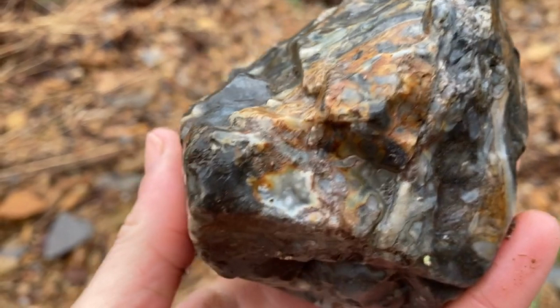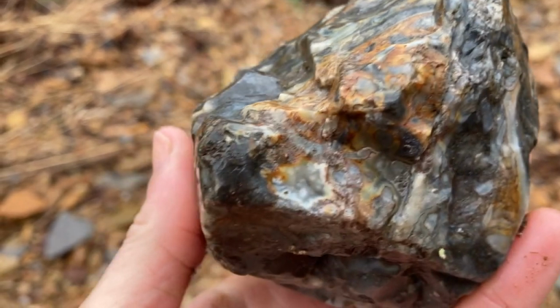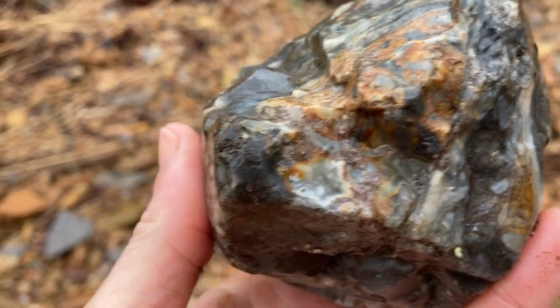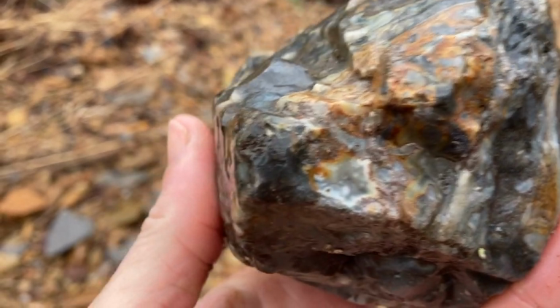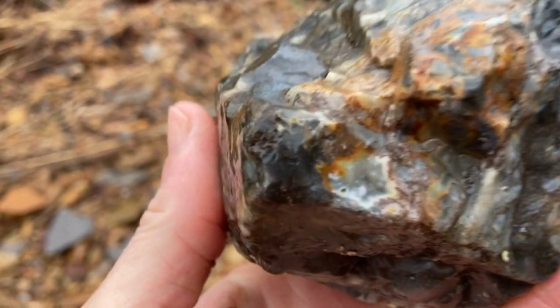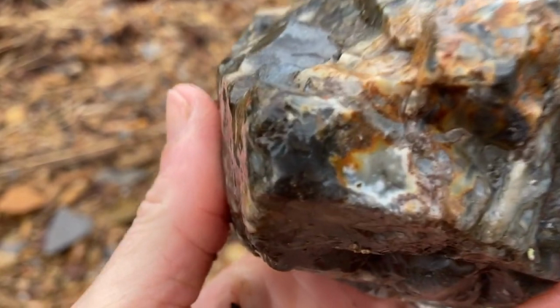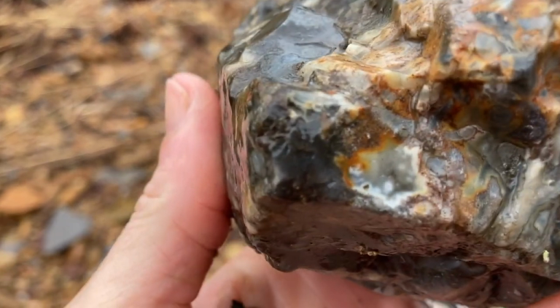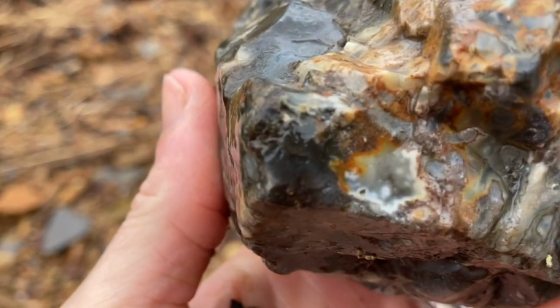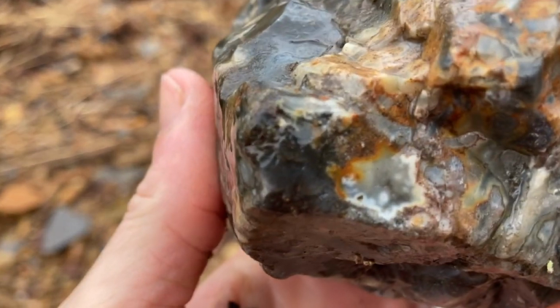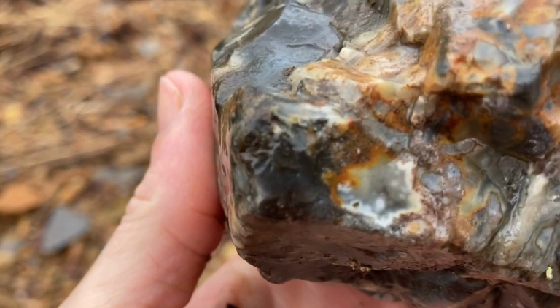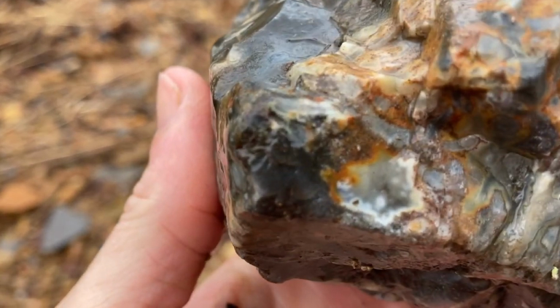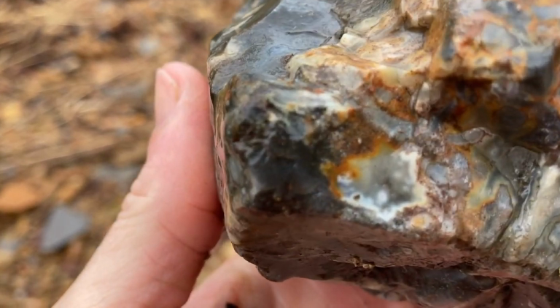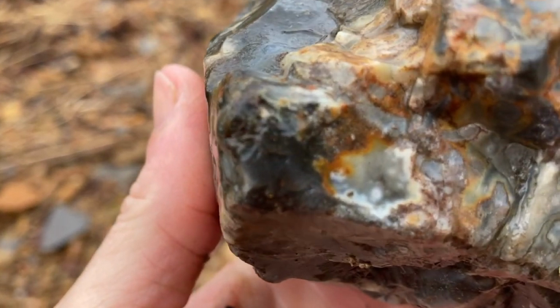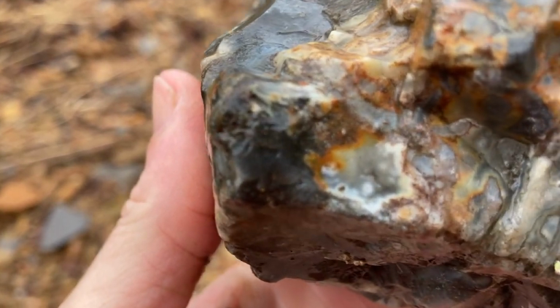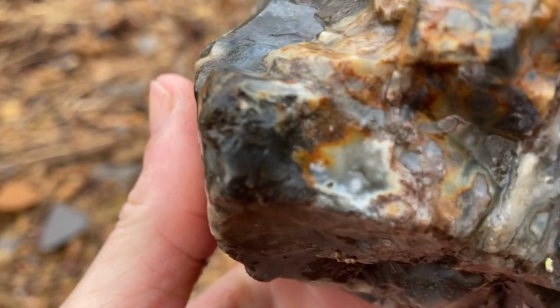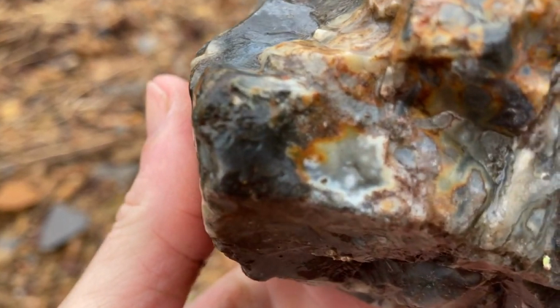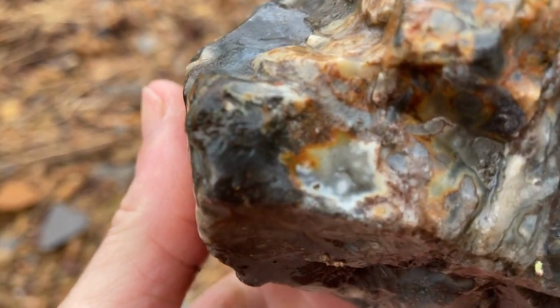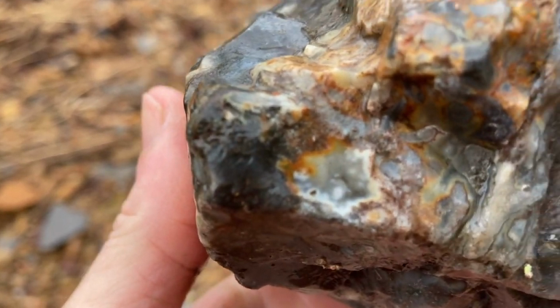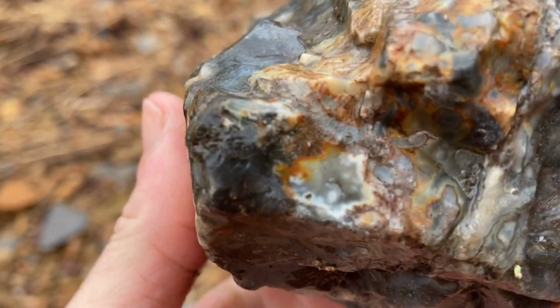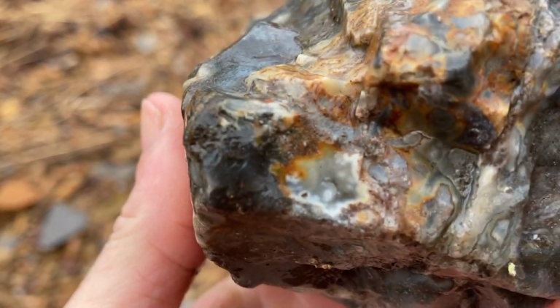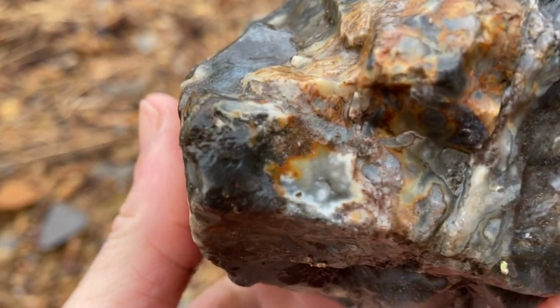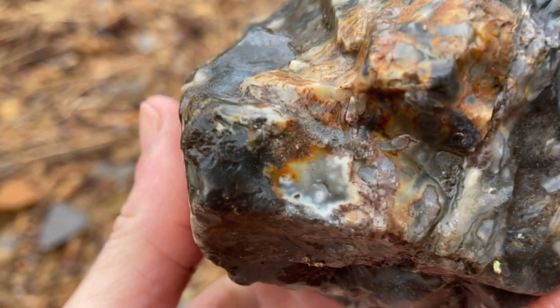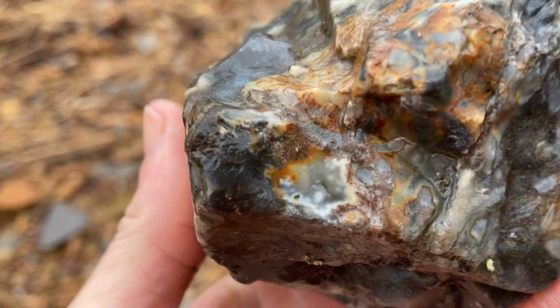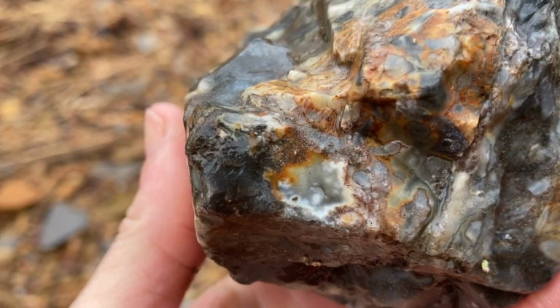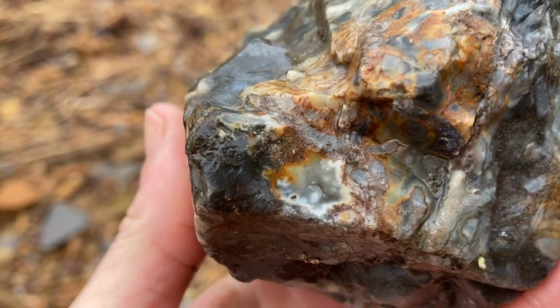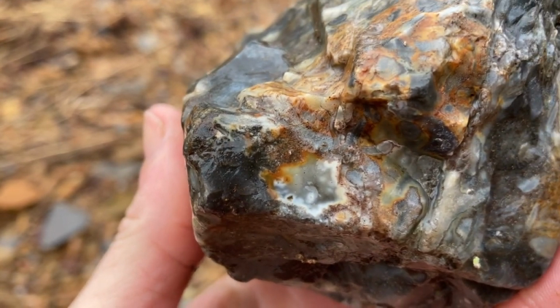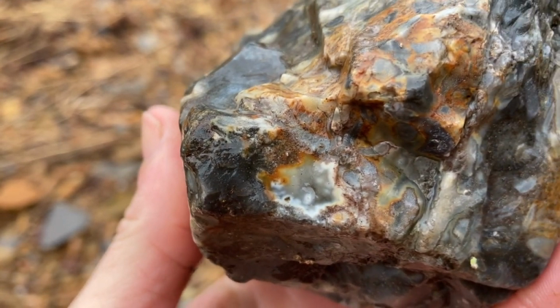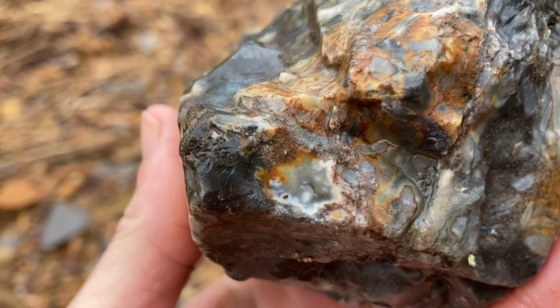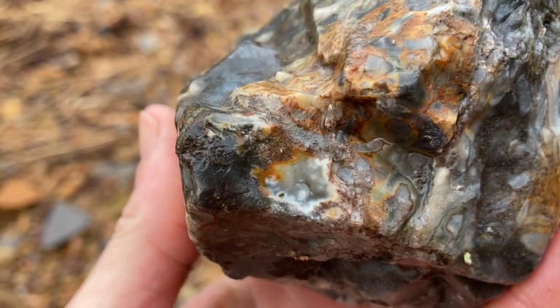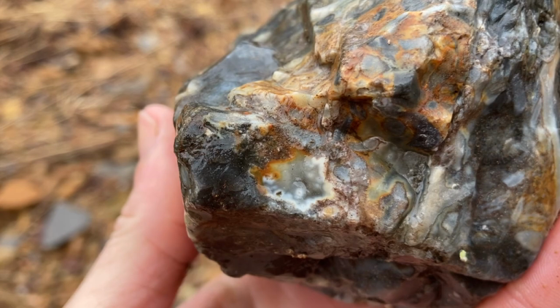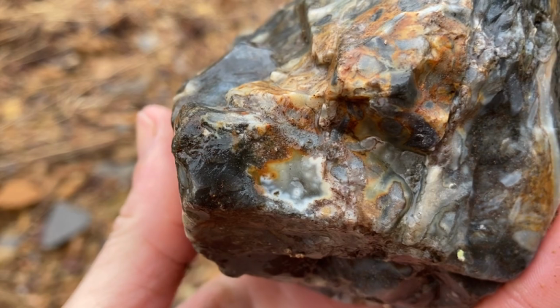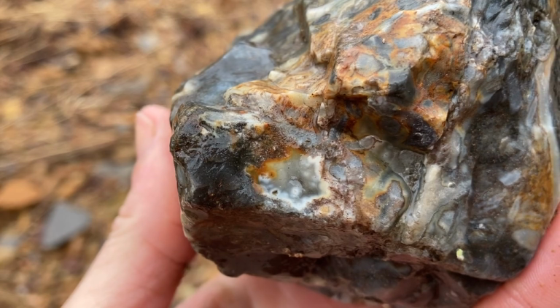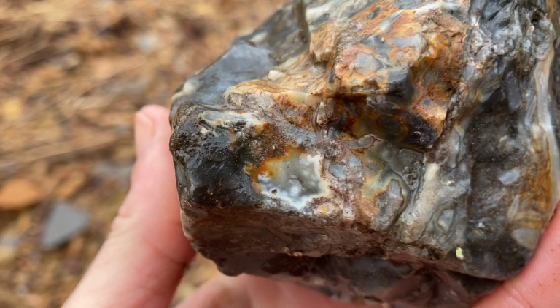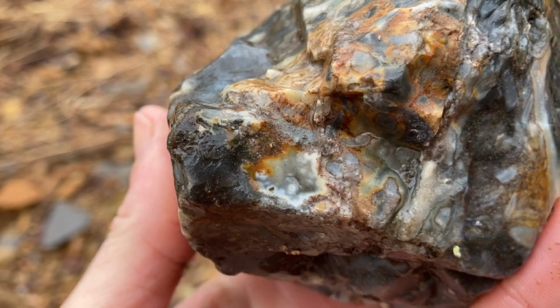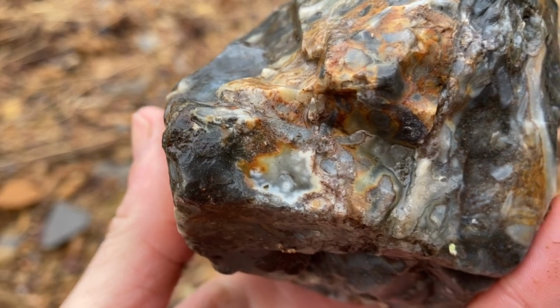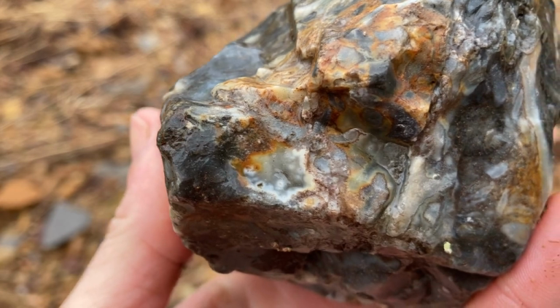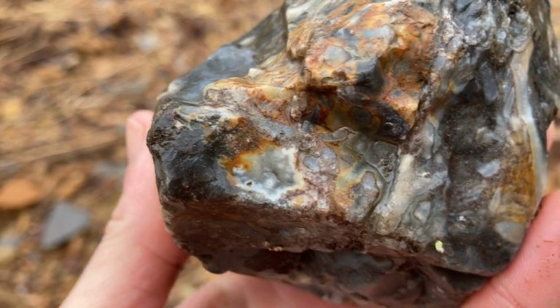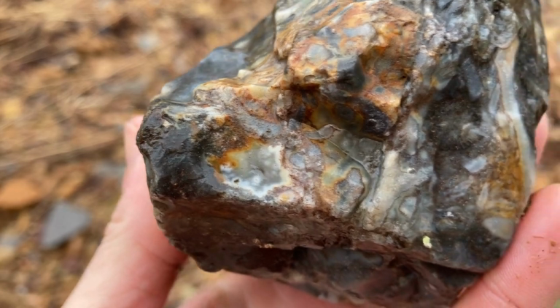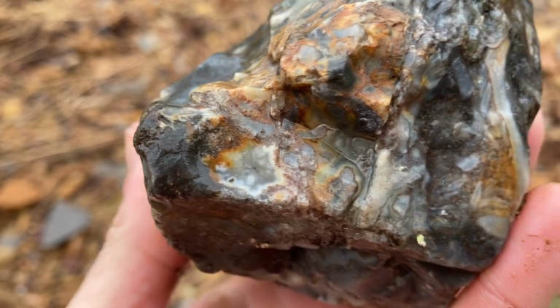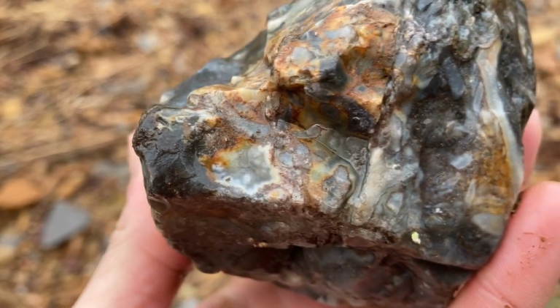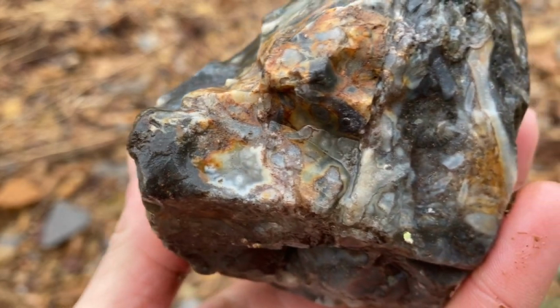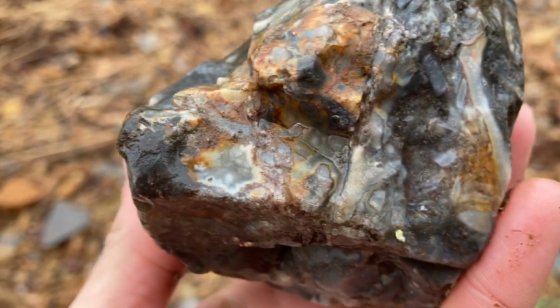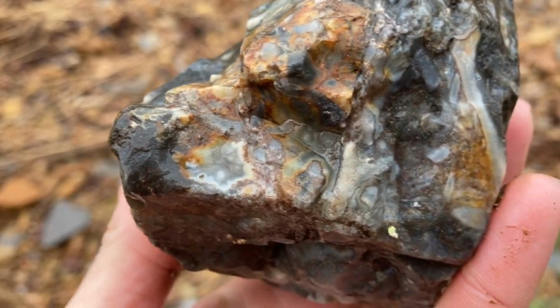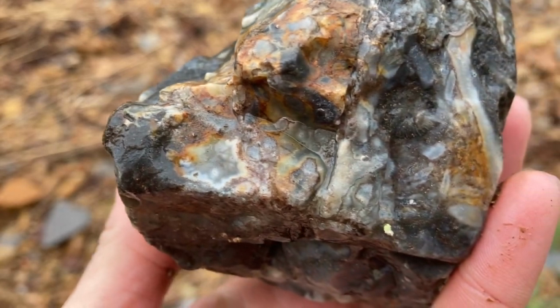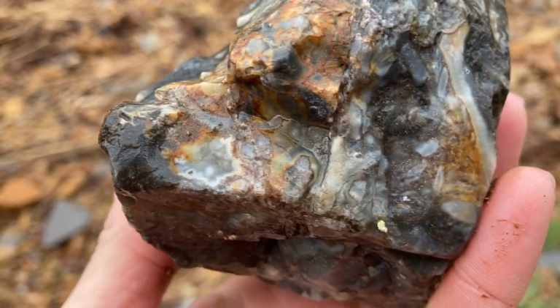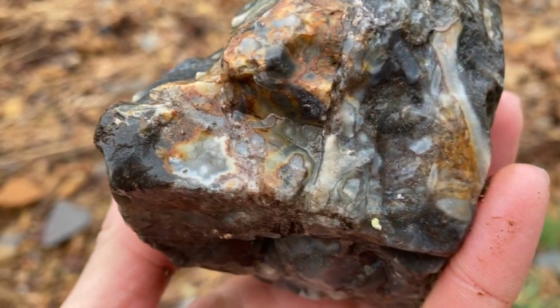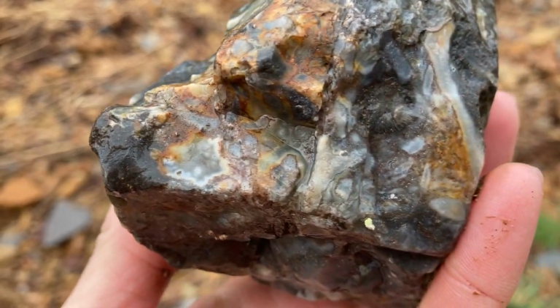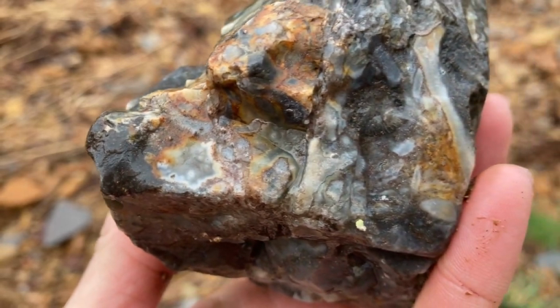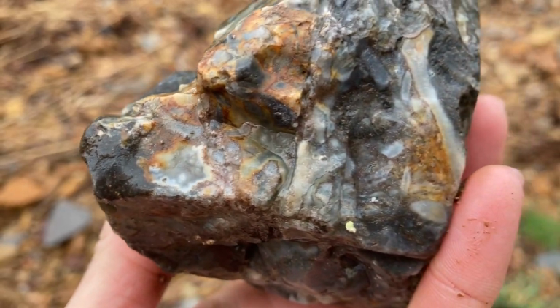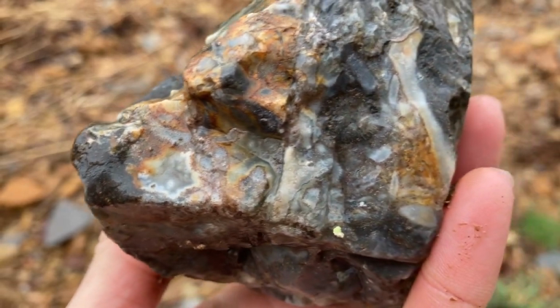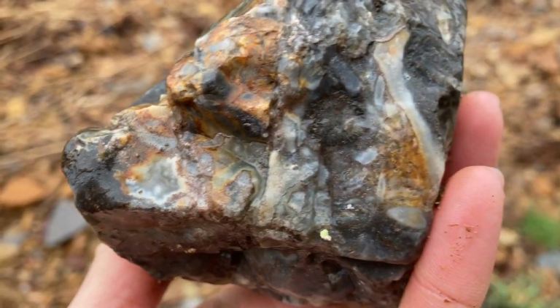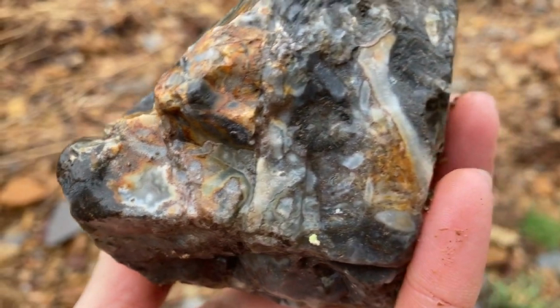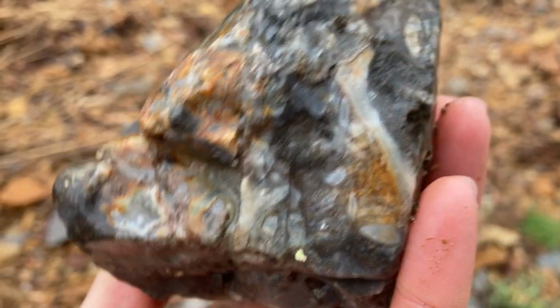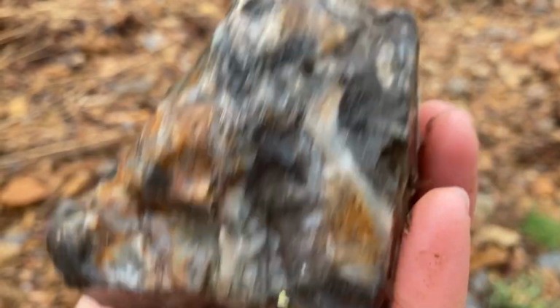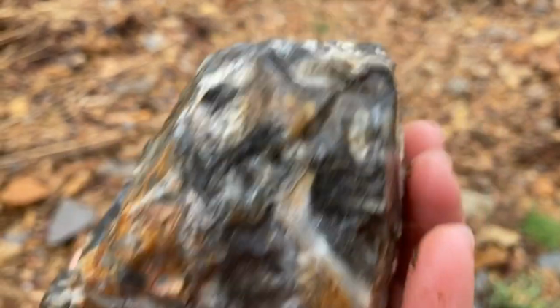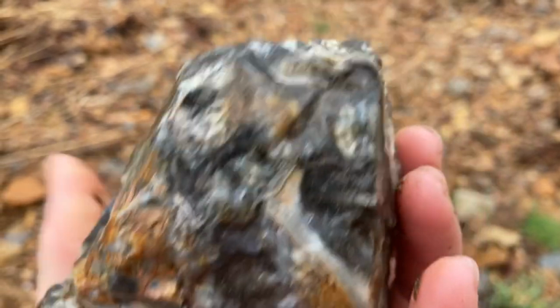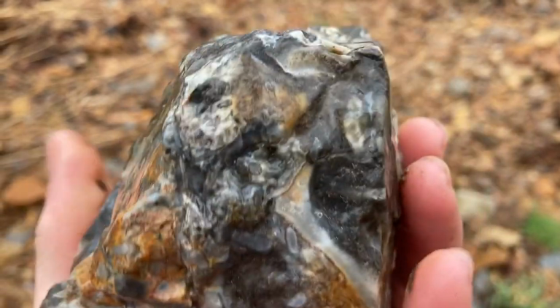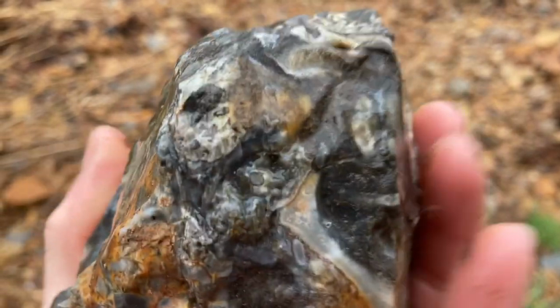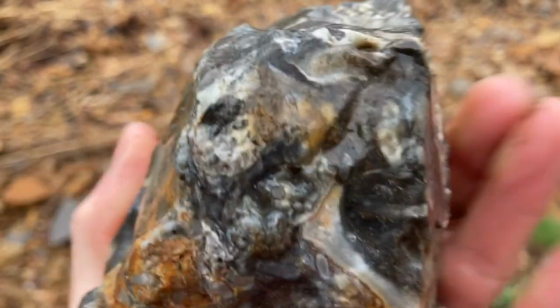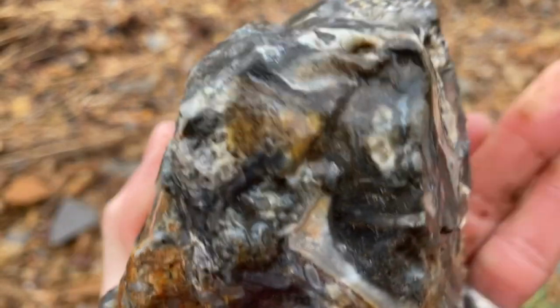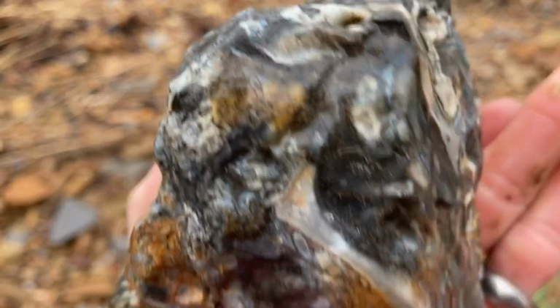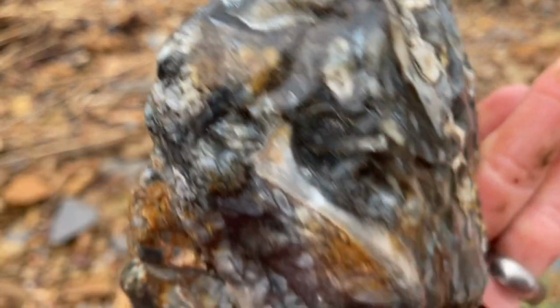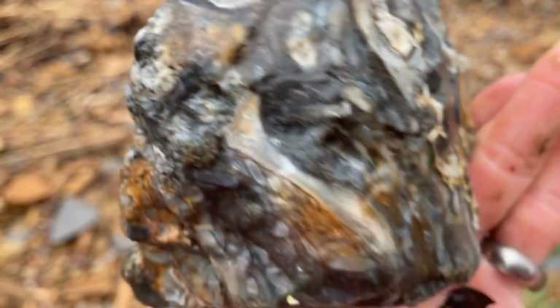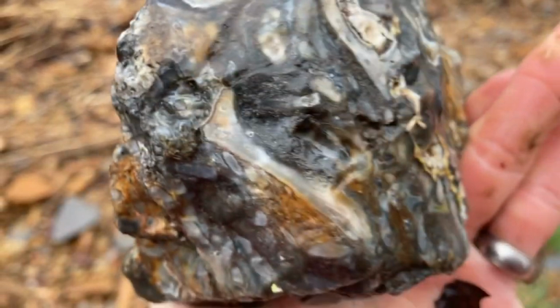Look at that agate — there's a lot of neat banding in it.